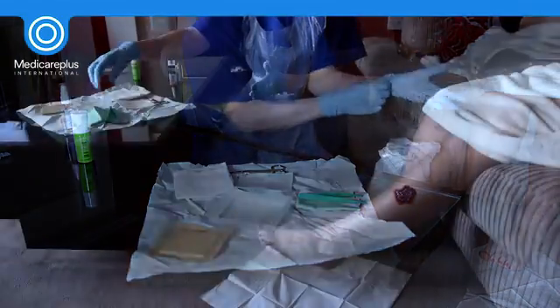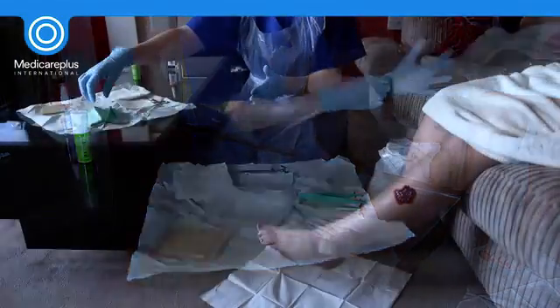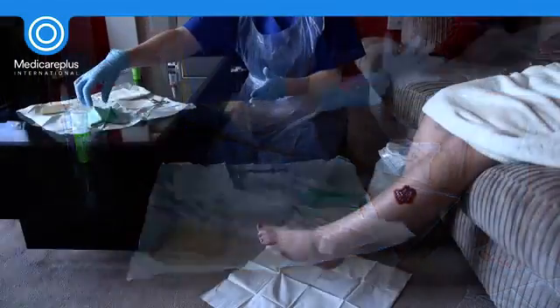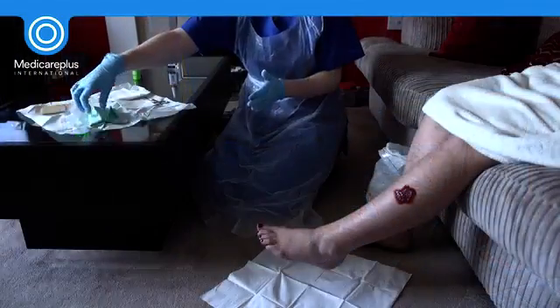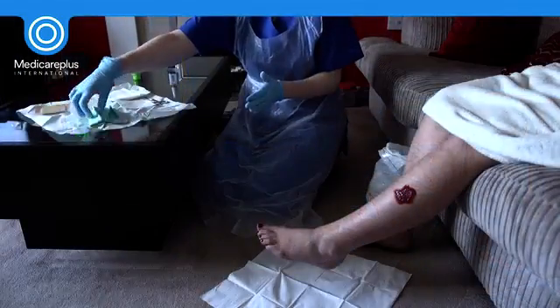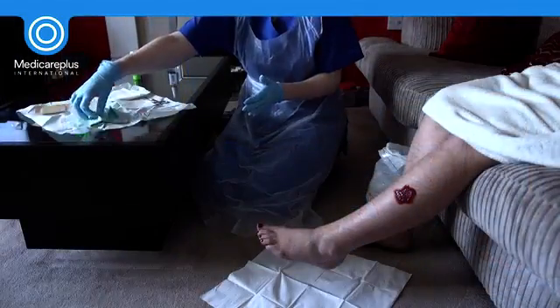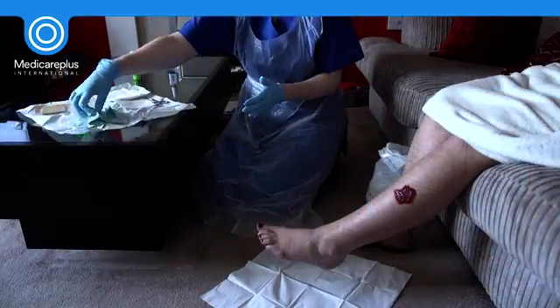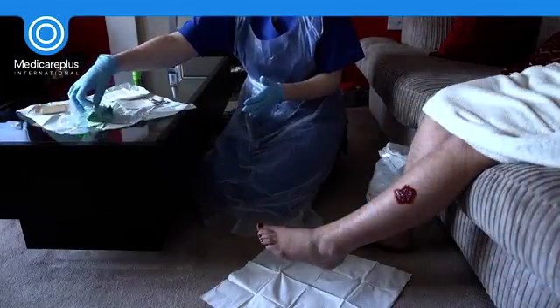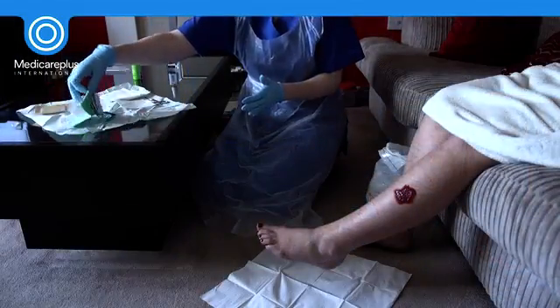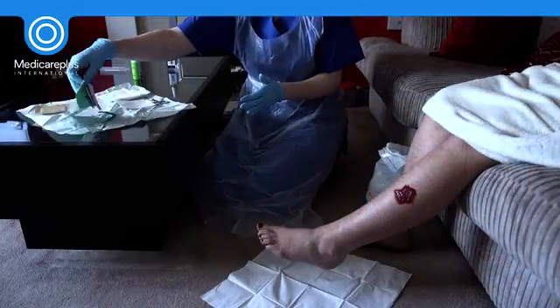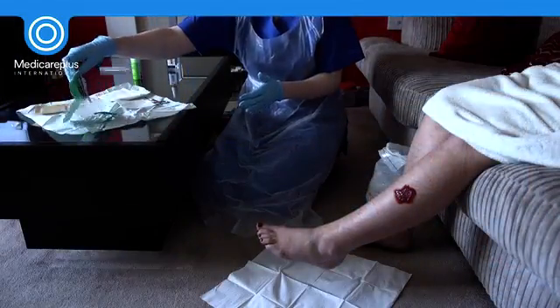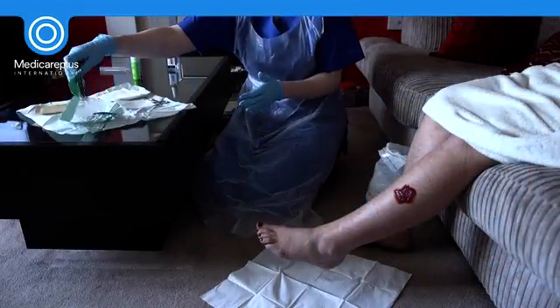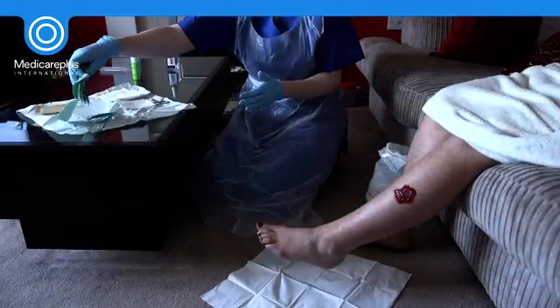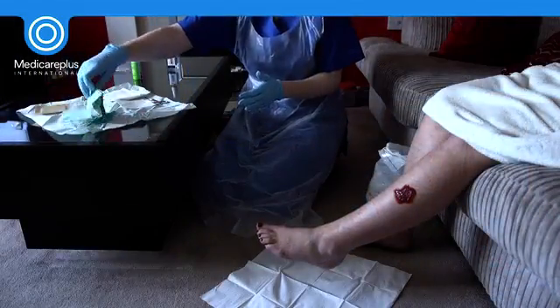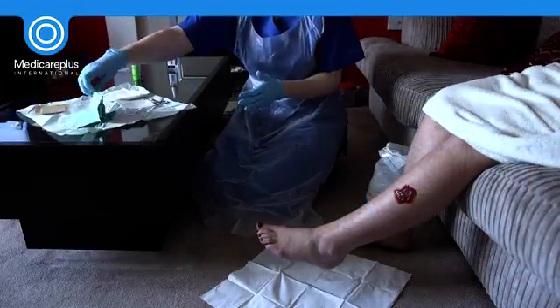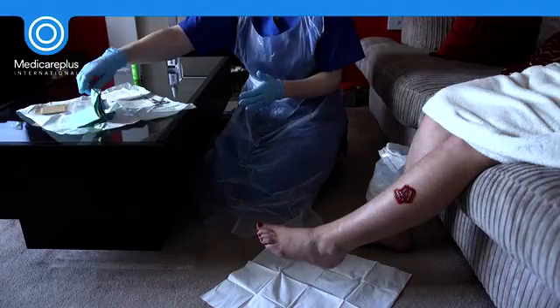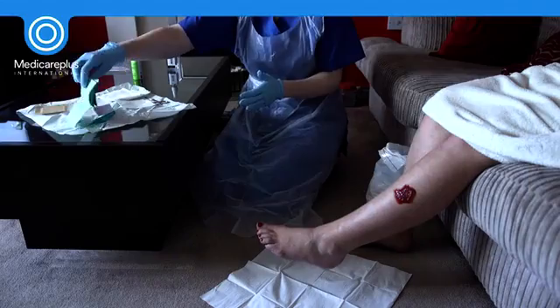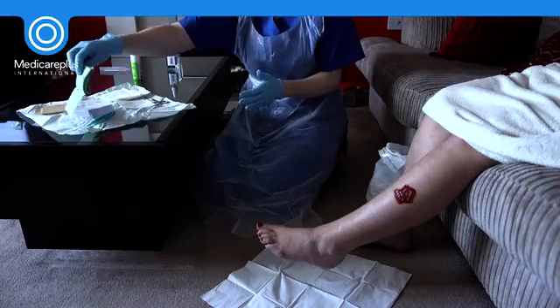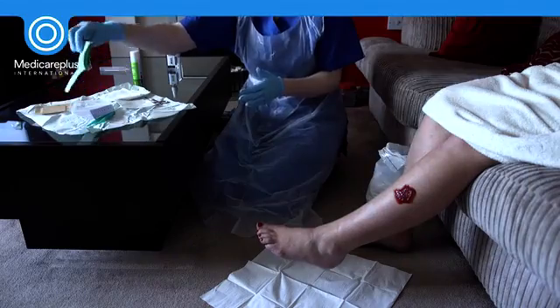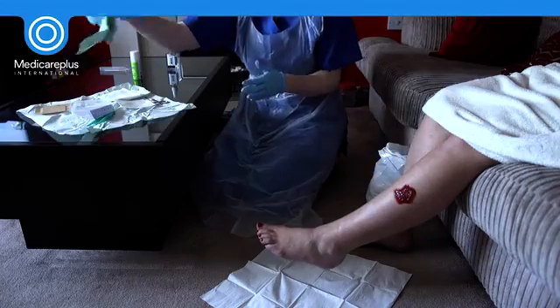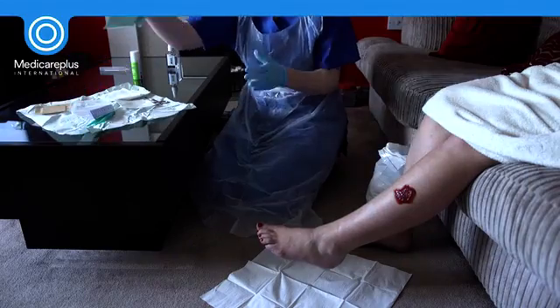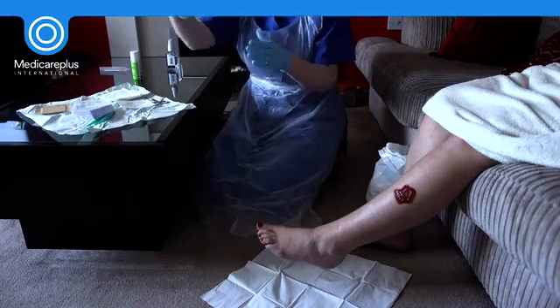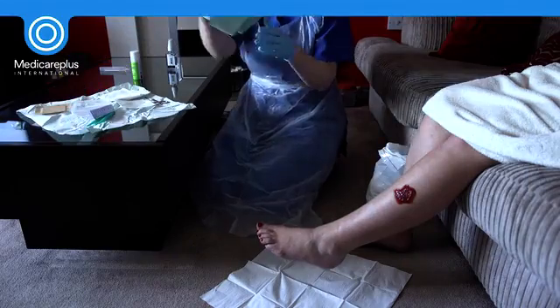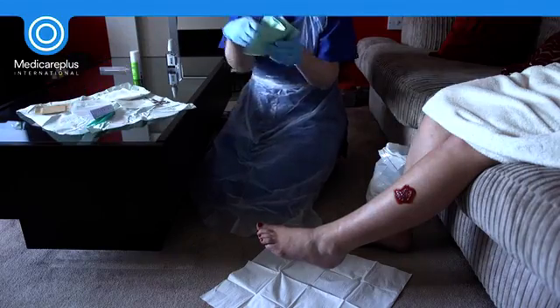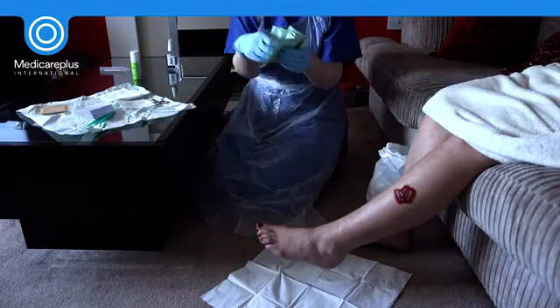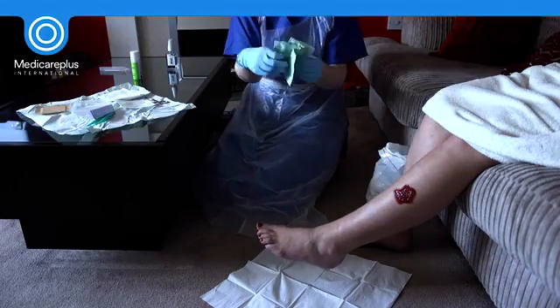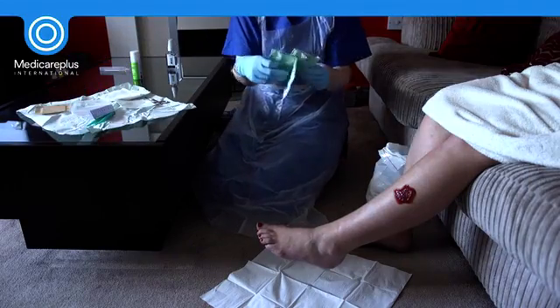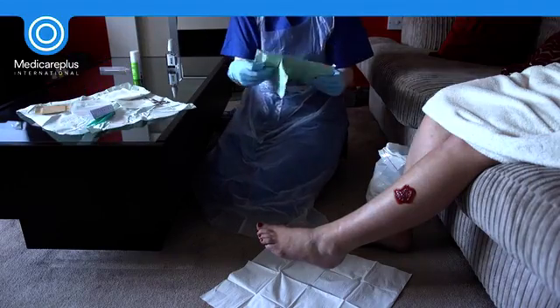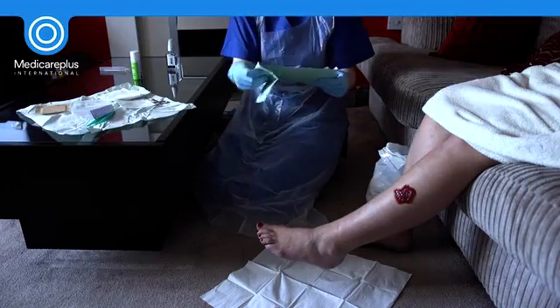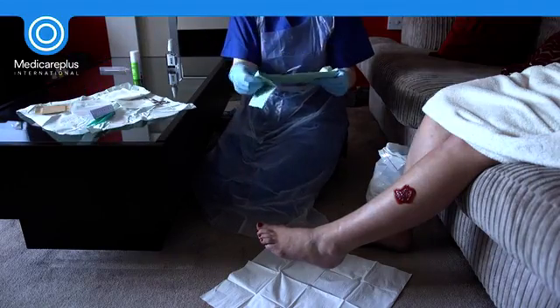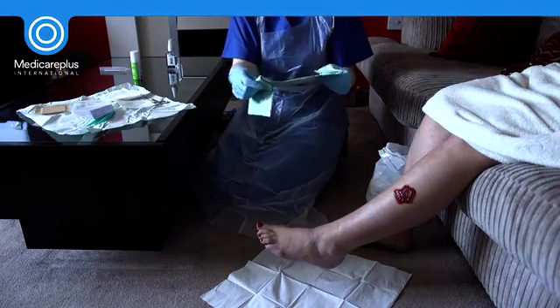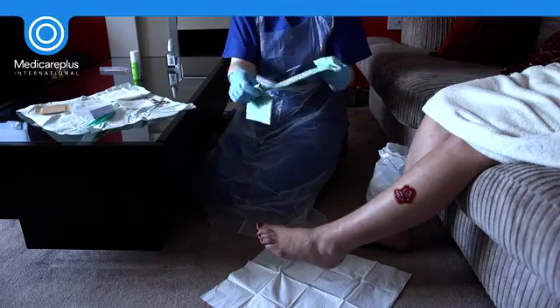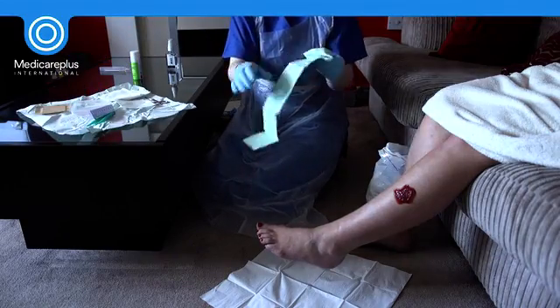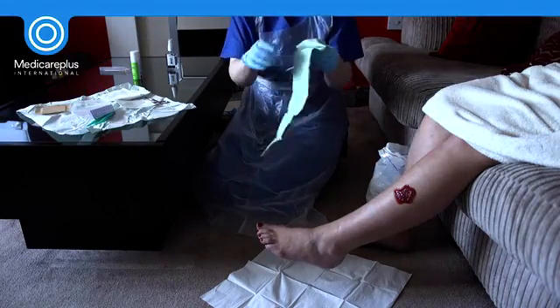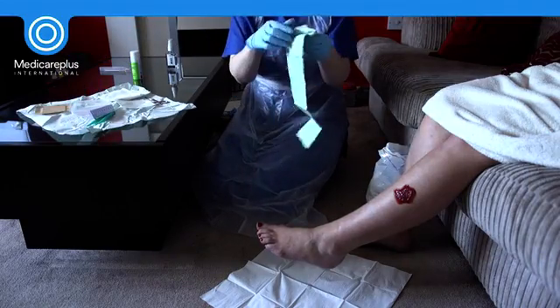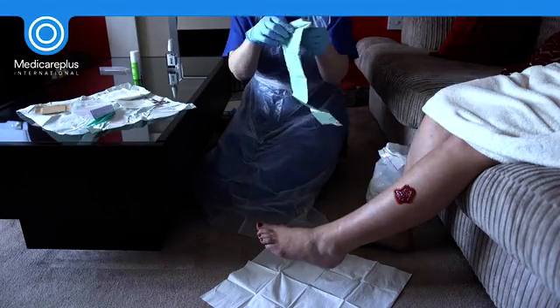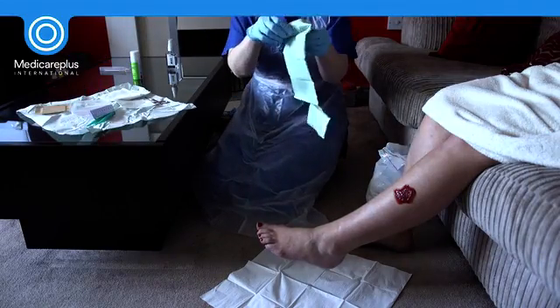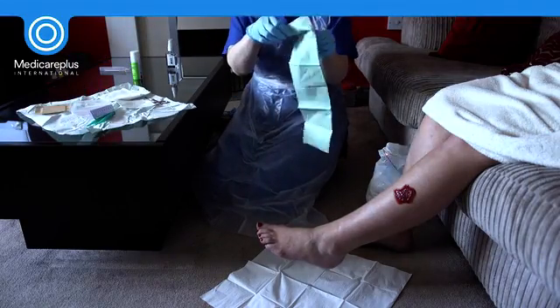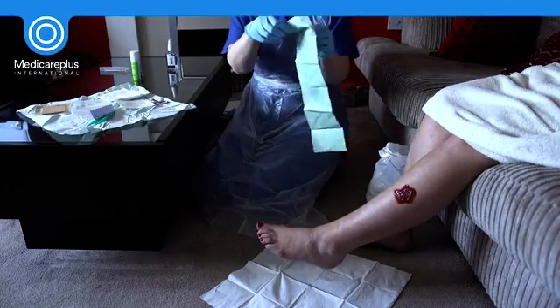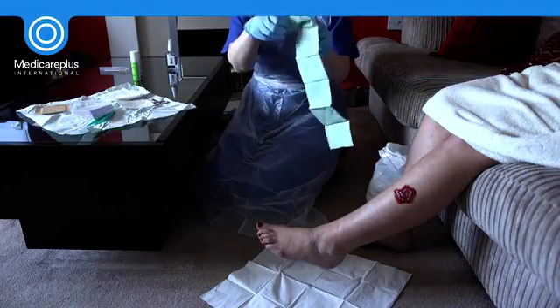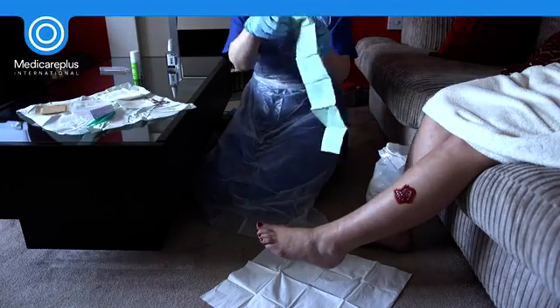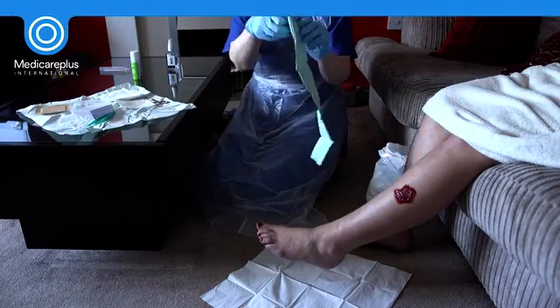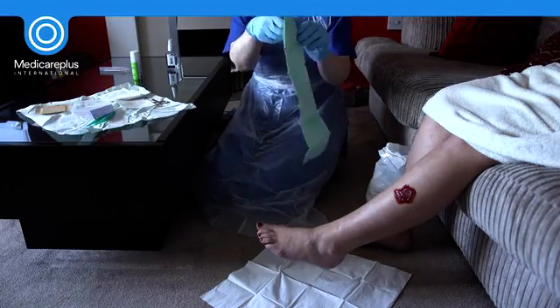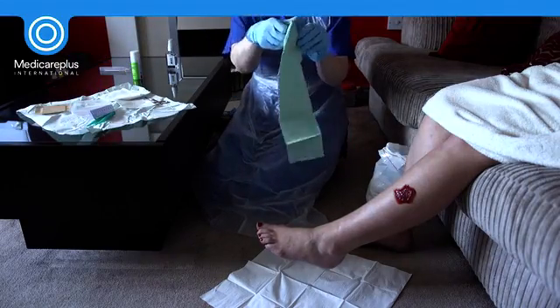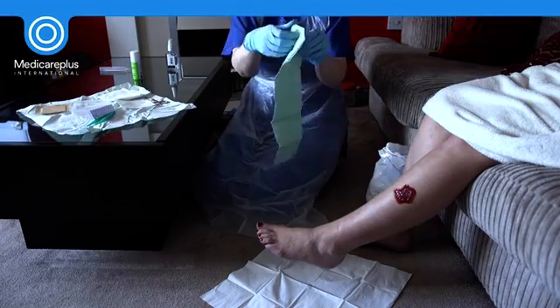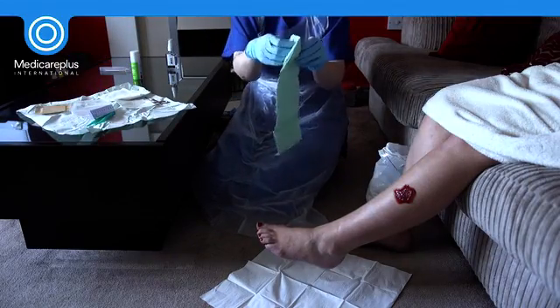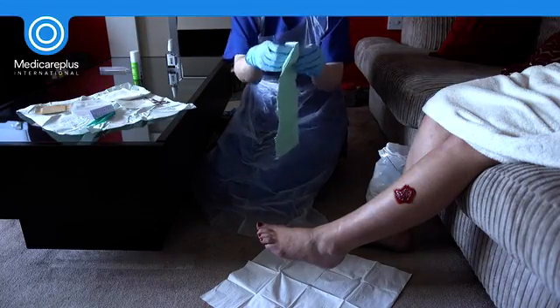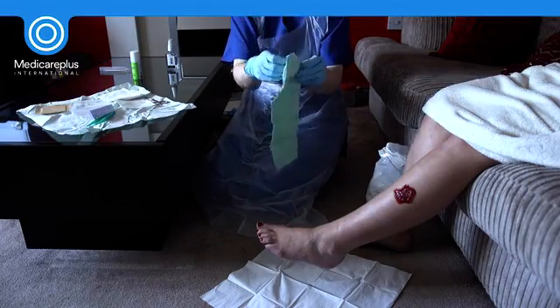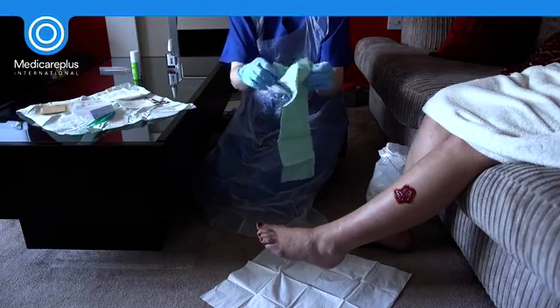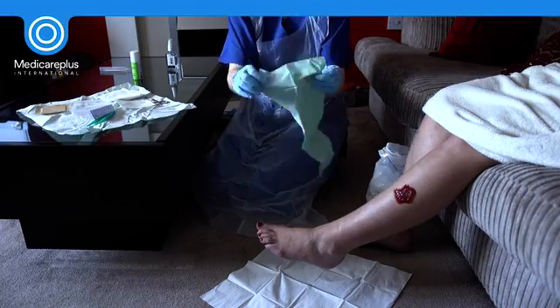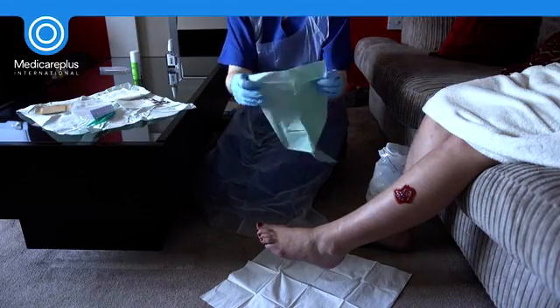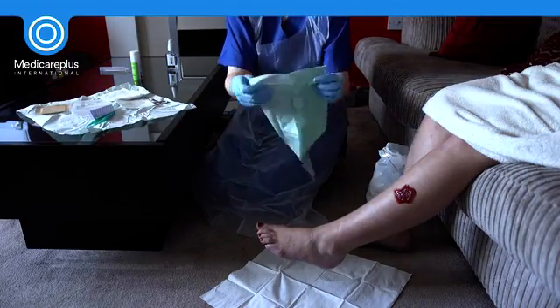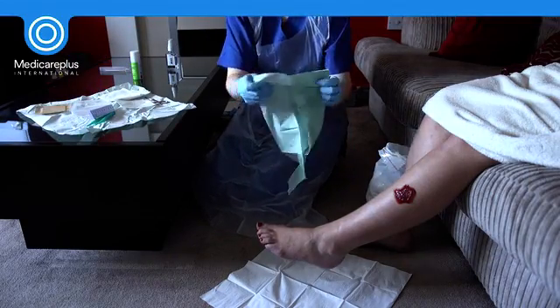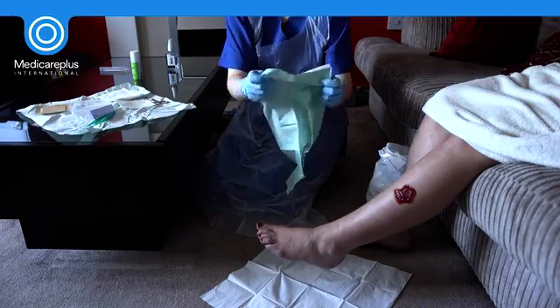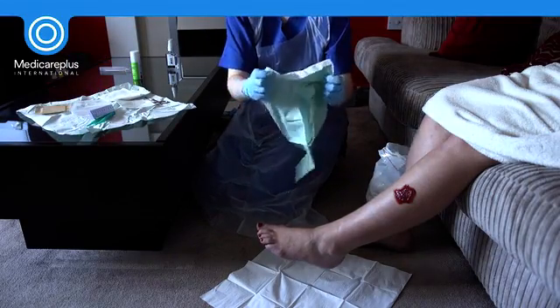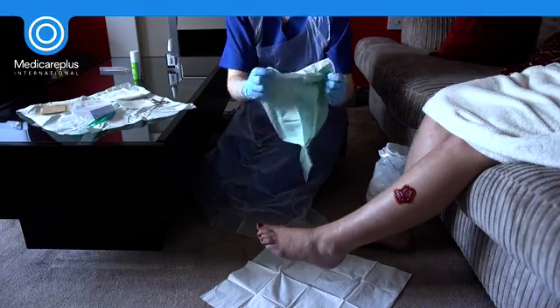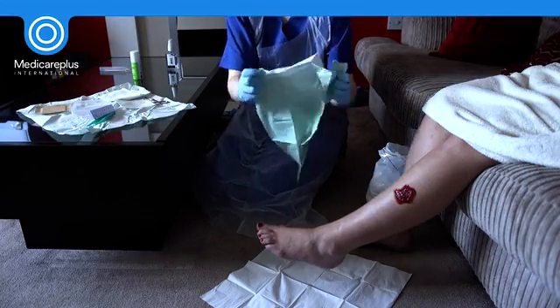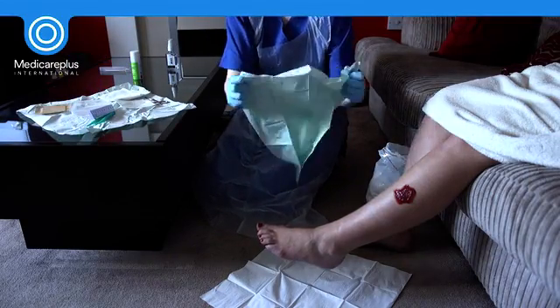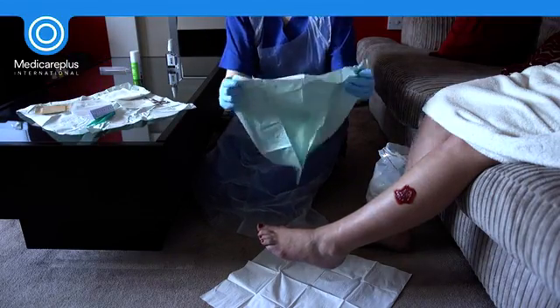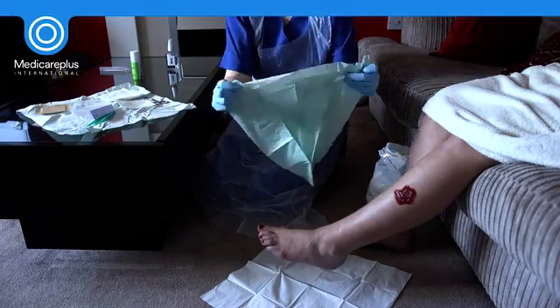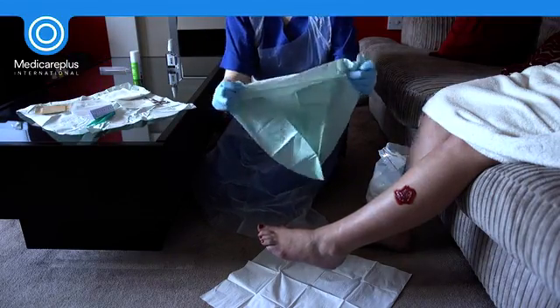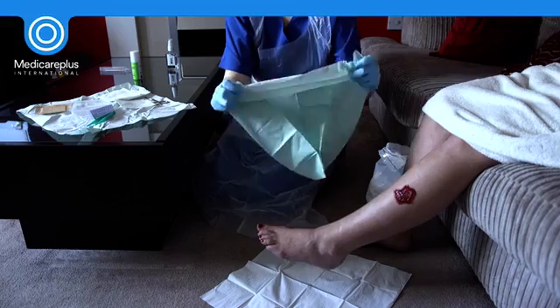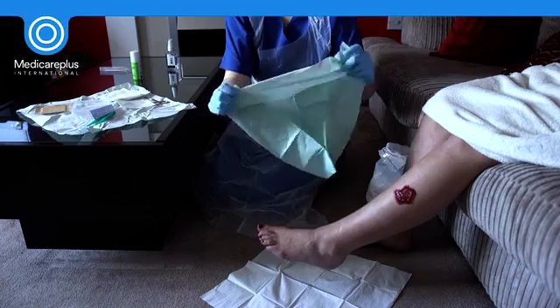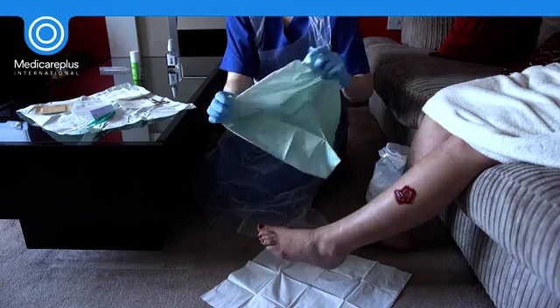The wound can now be redressed using the prepared dressings, avoiding touching key parts on your working field.